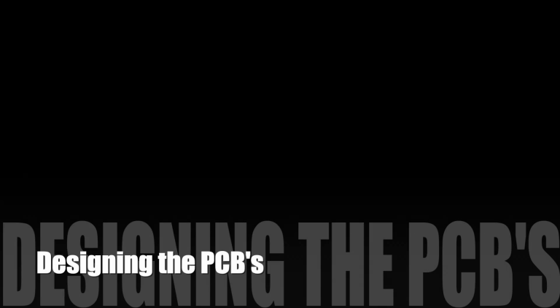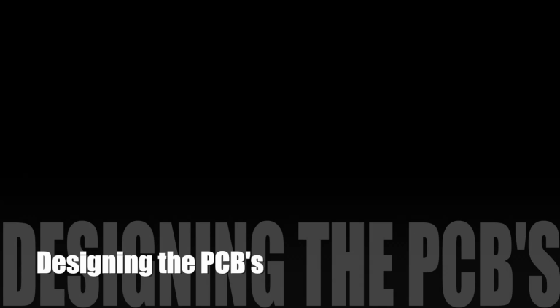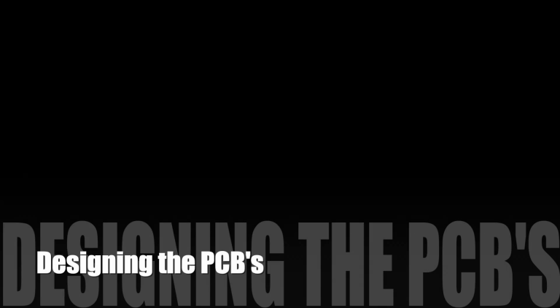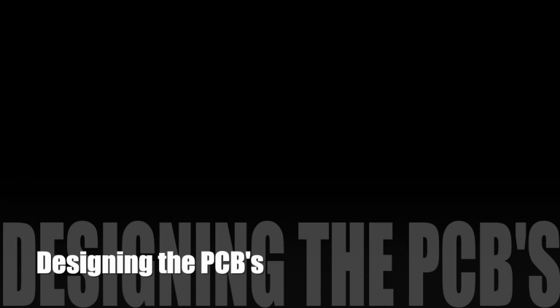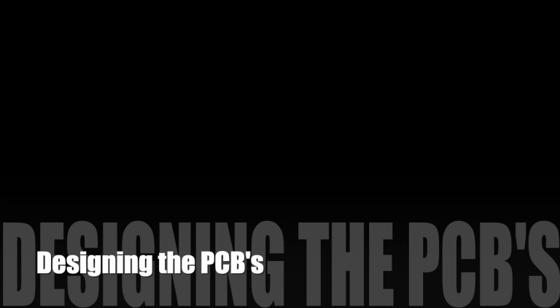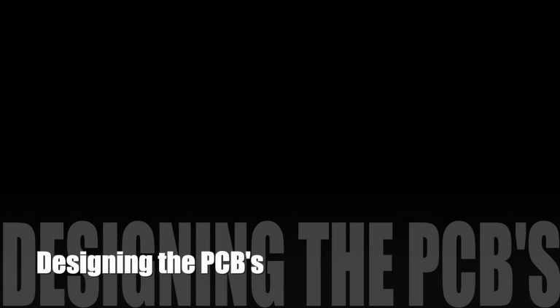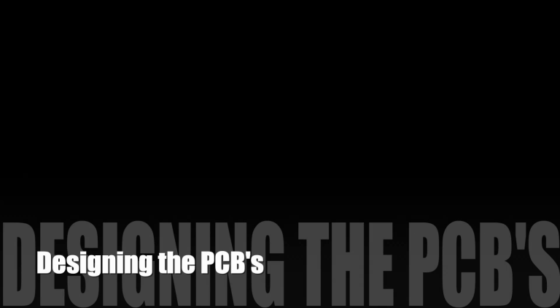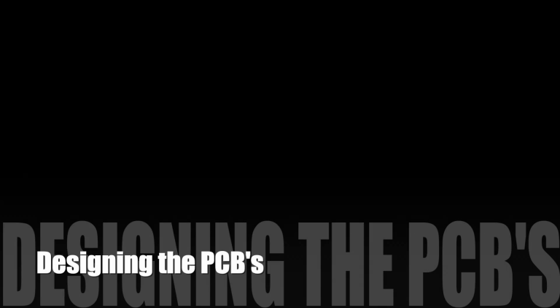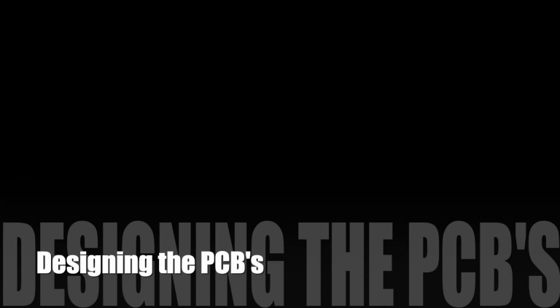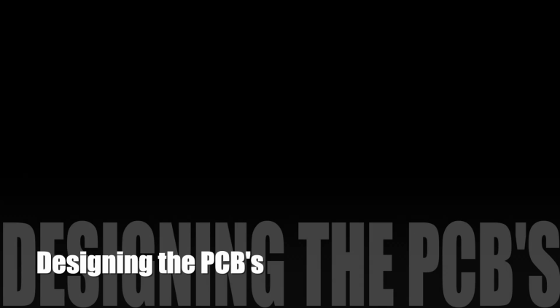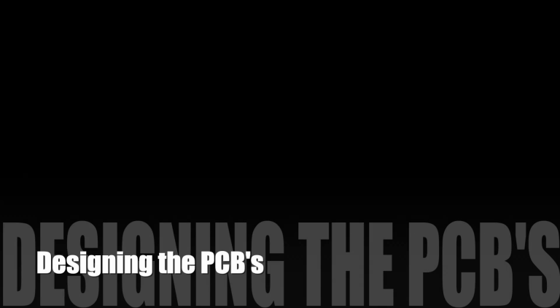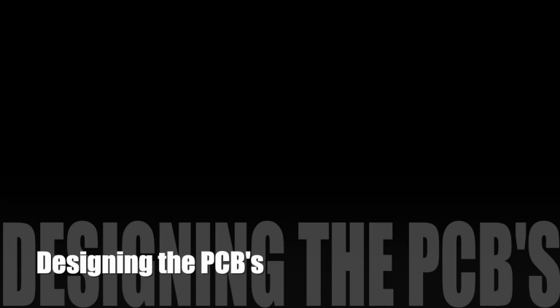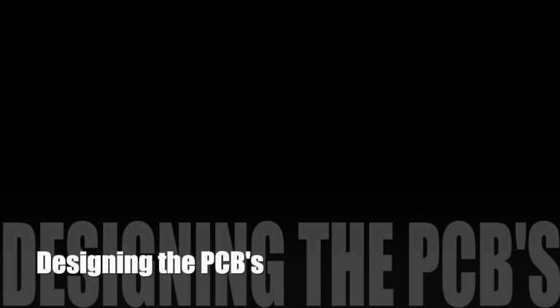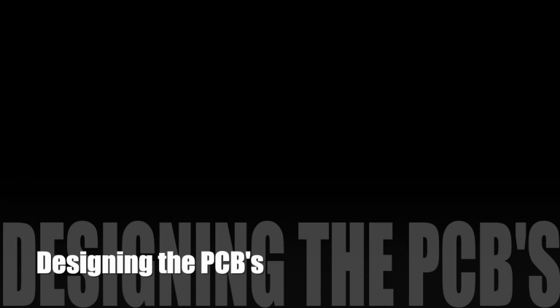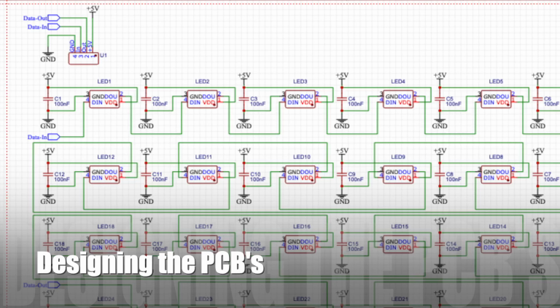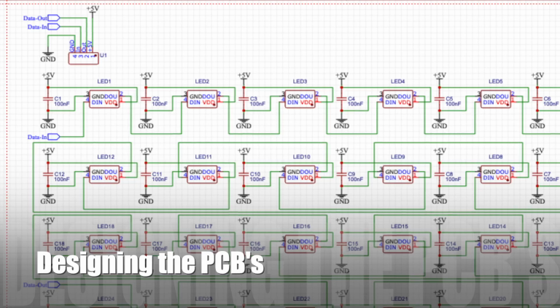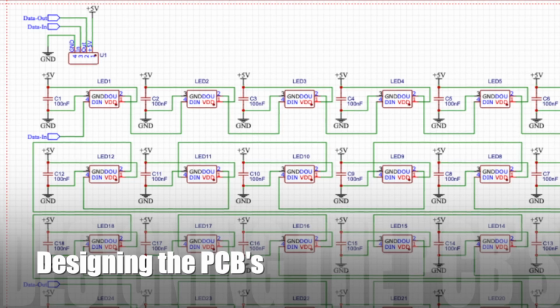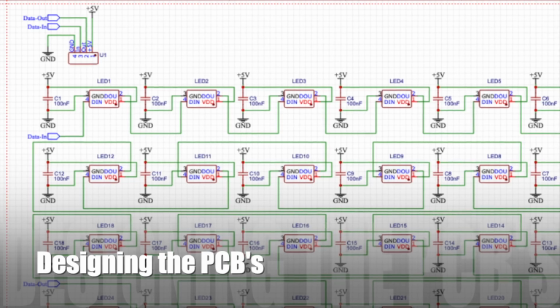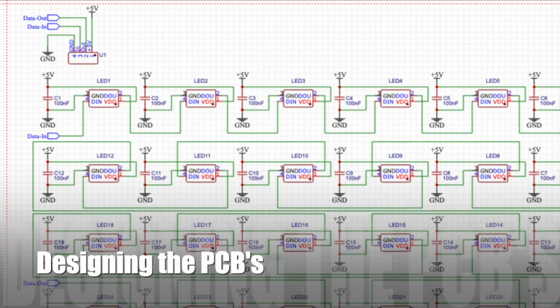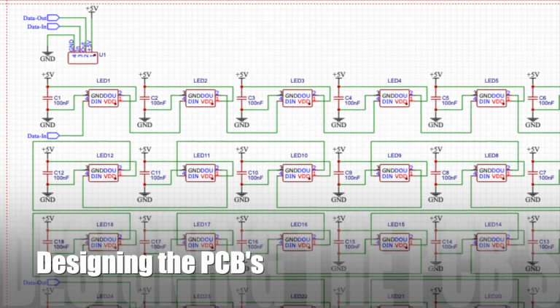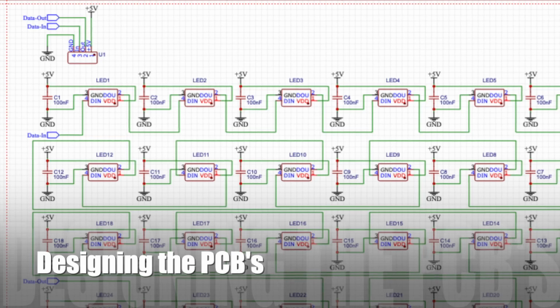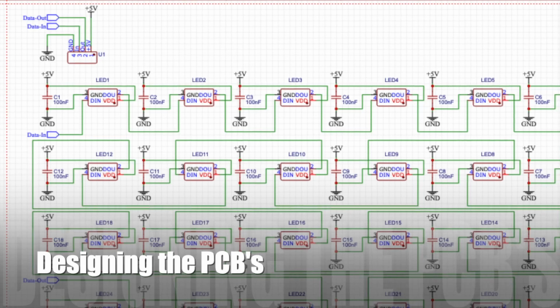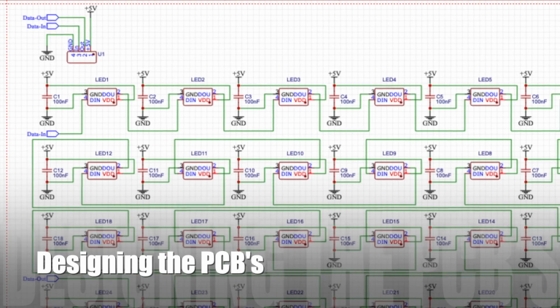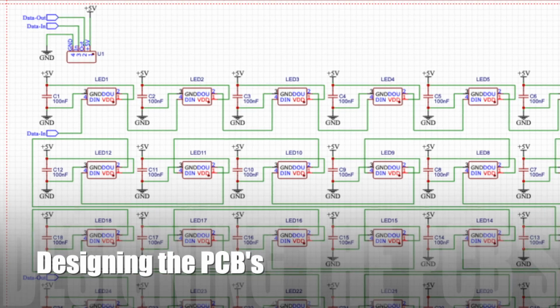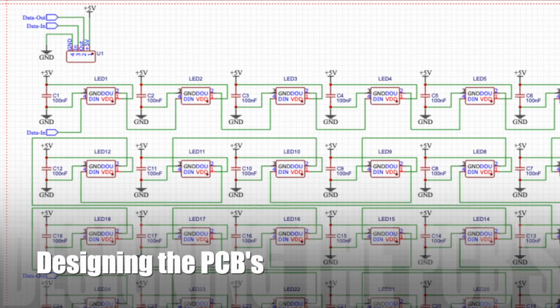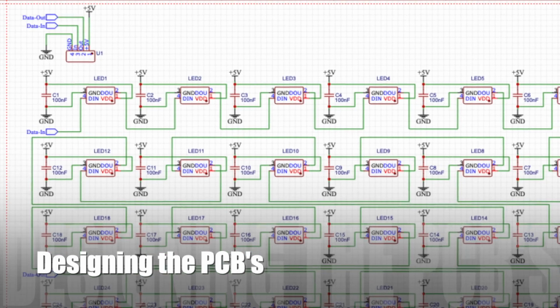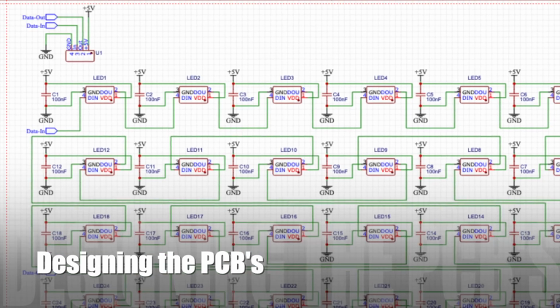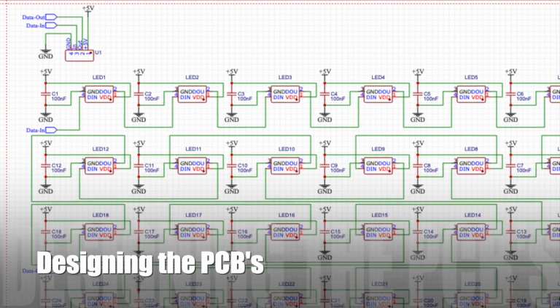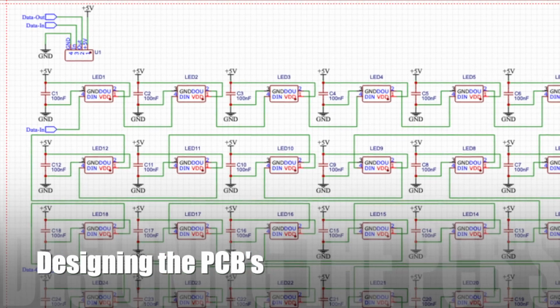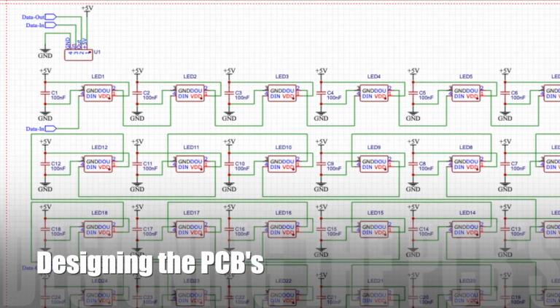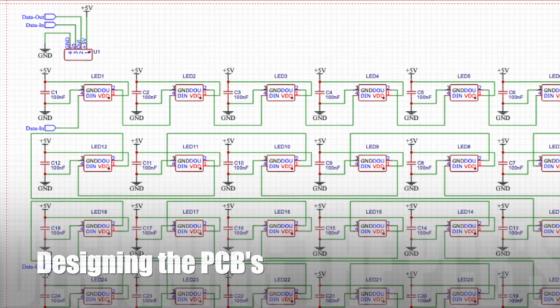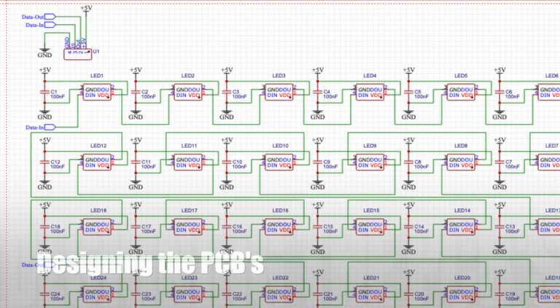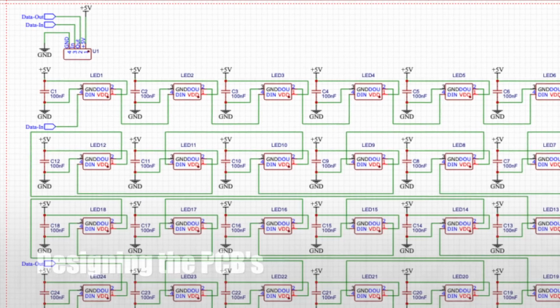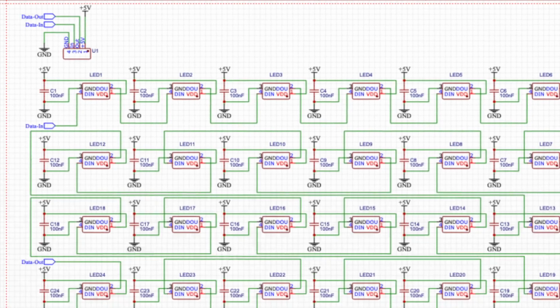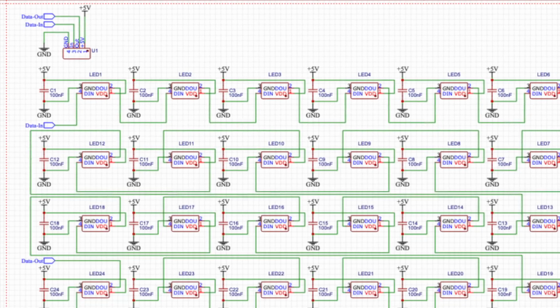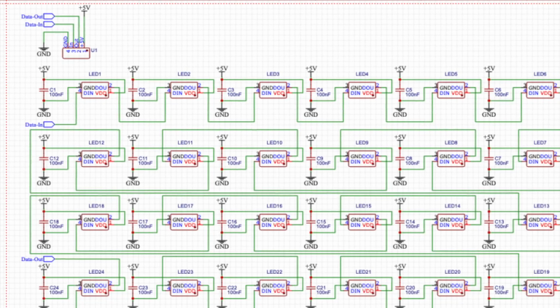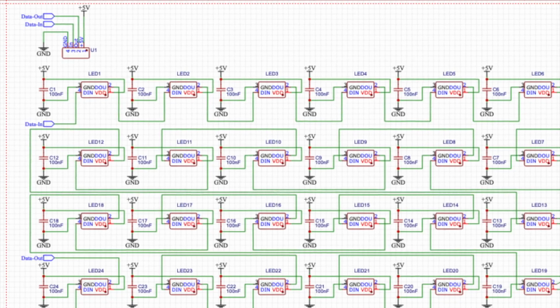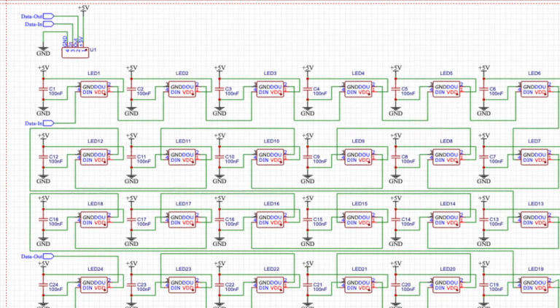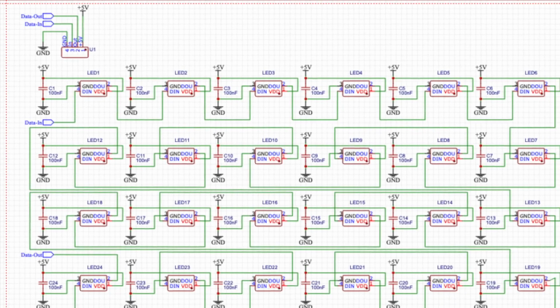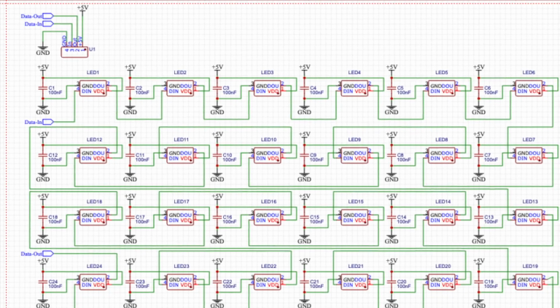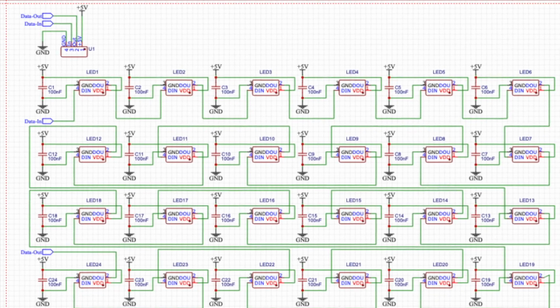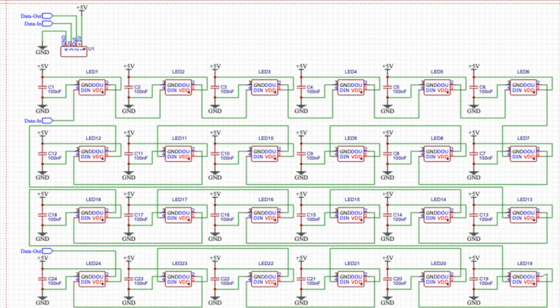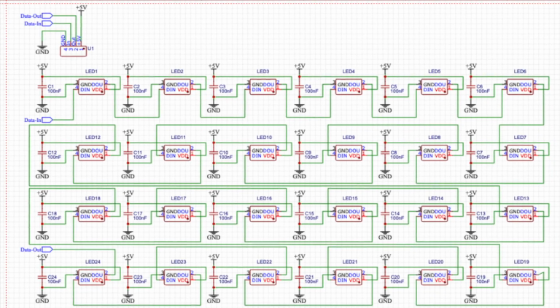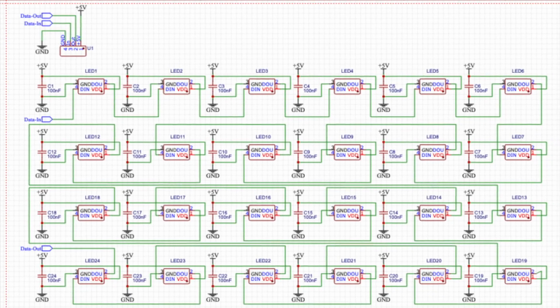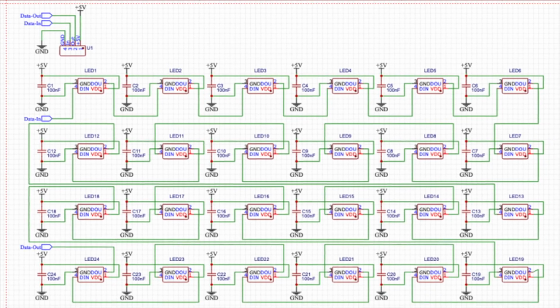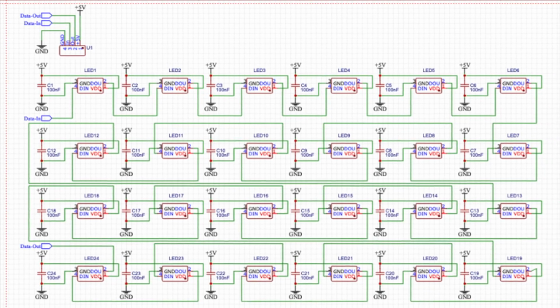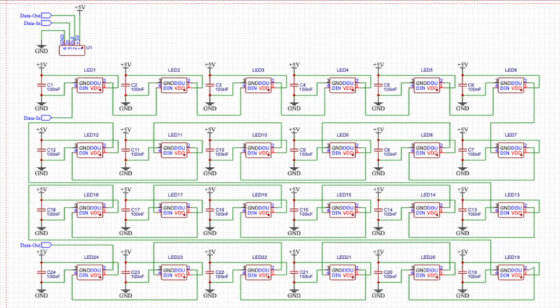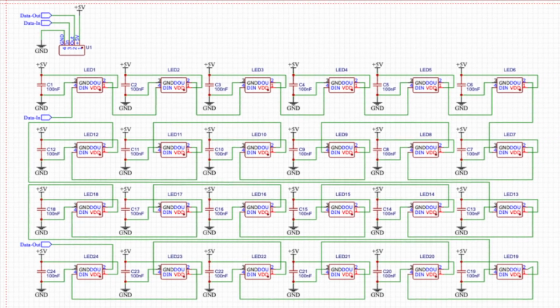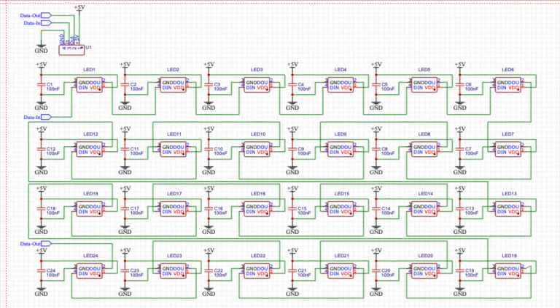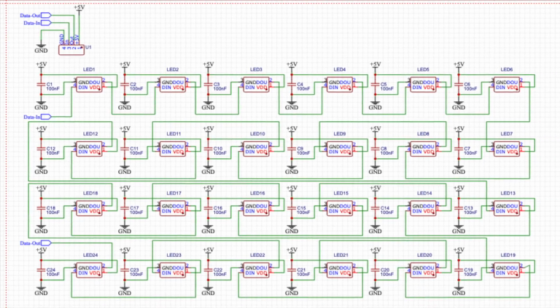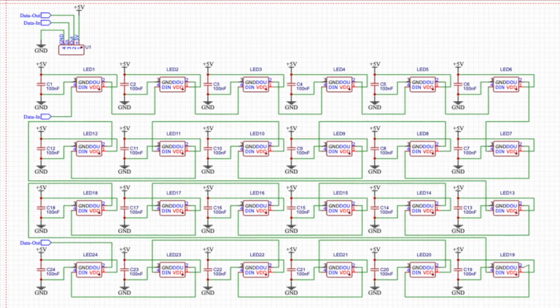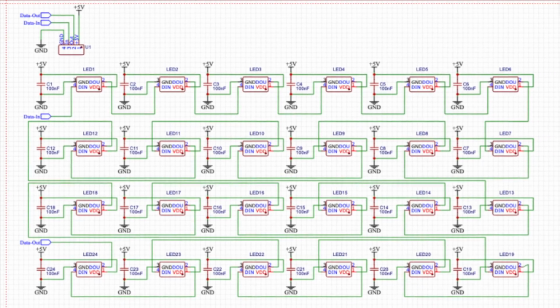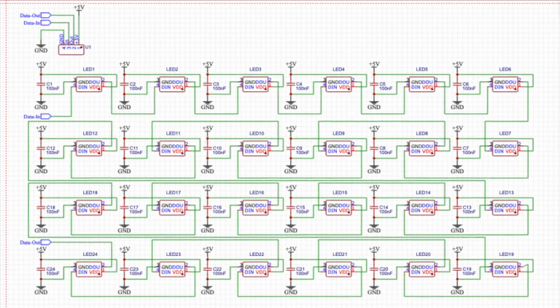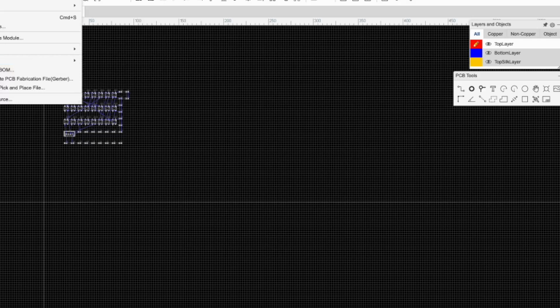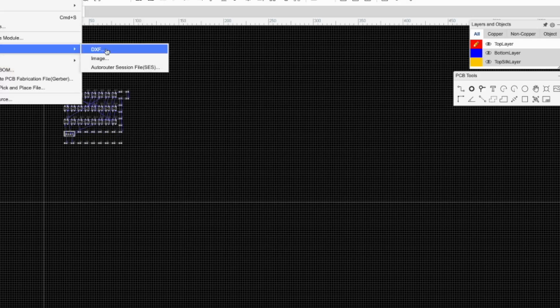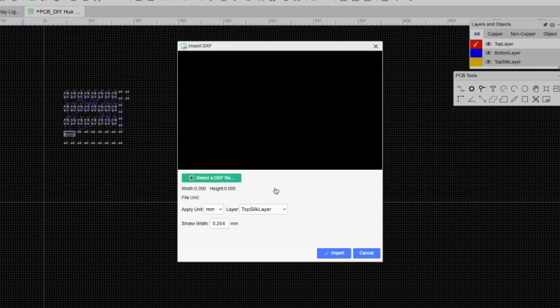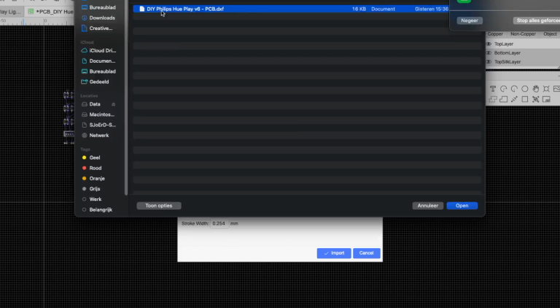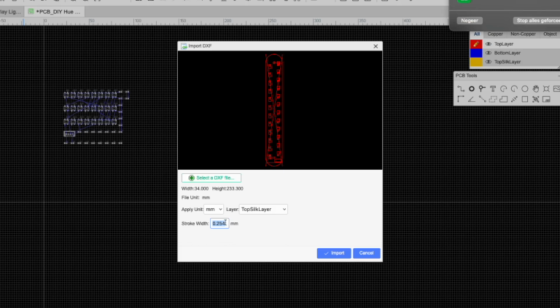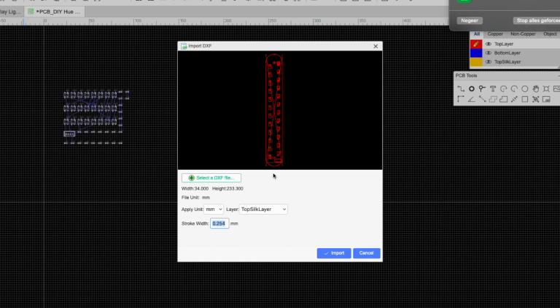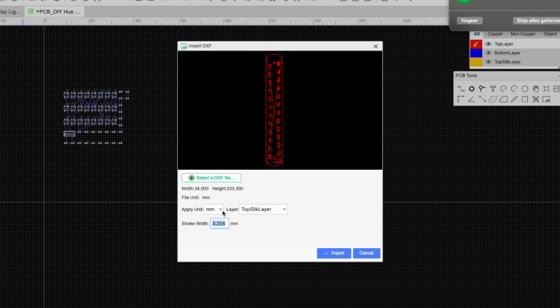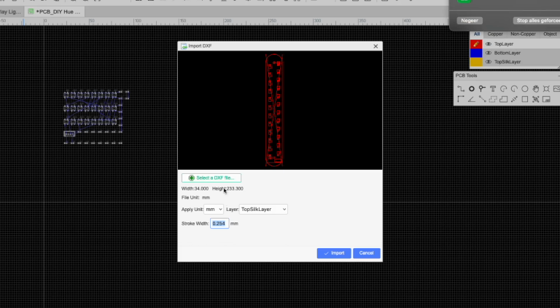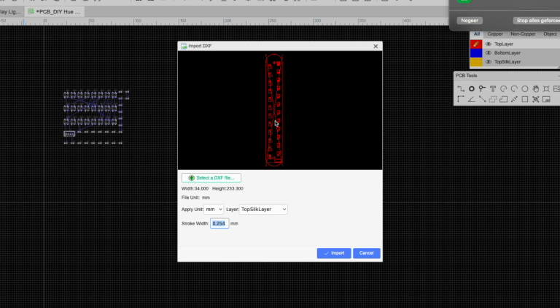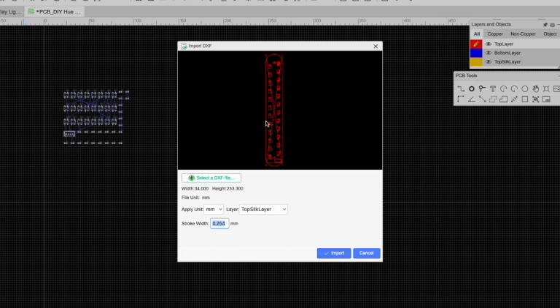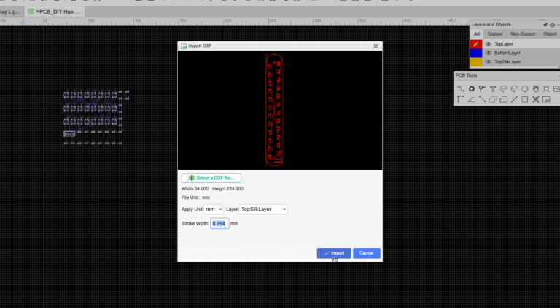Now it's time to get to the main part: the LEDs and the design of the PCBs.